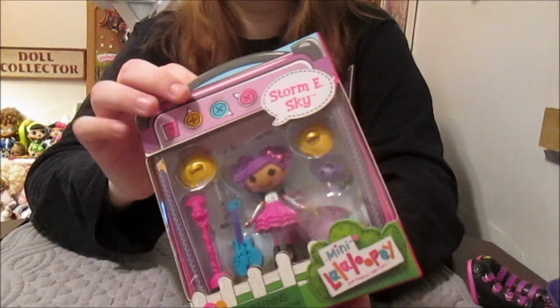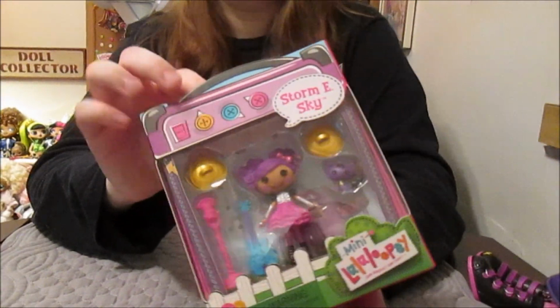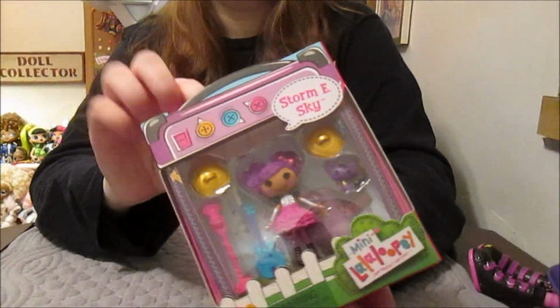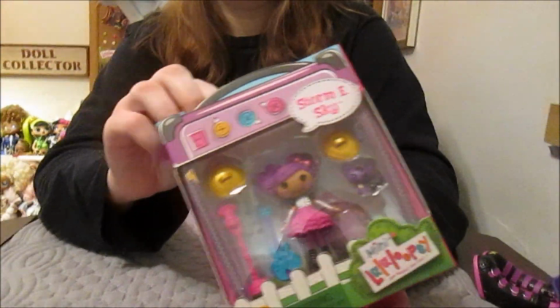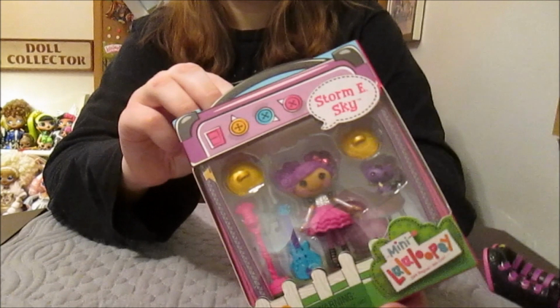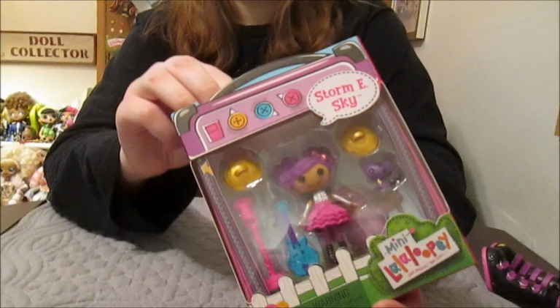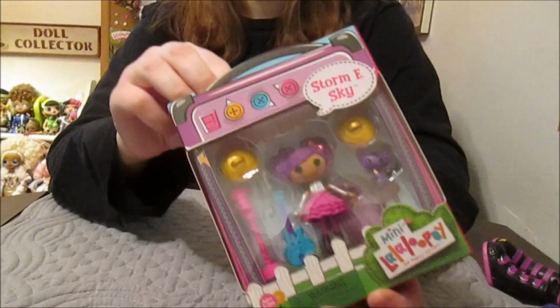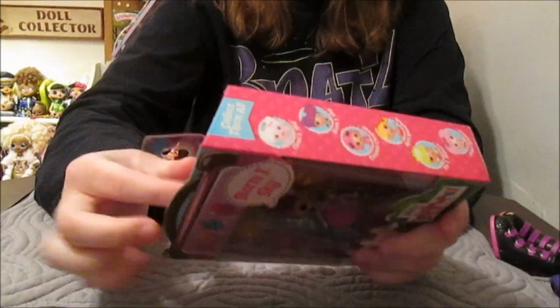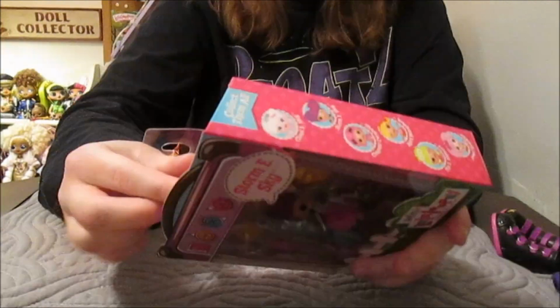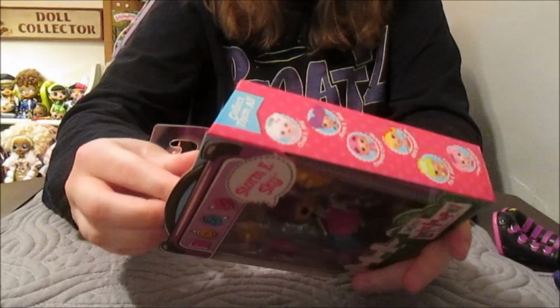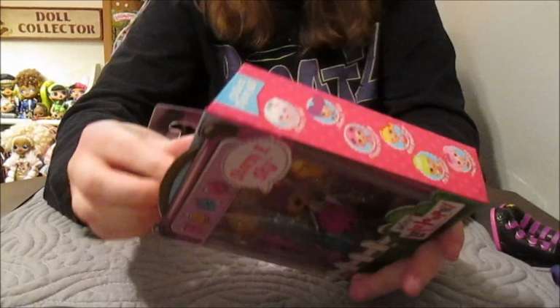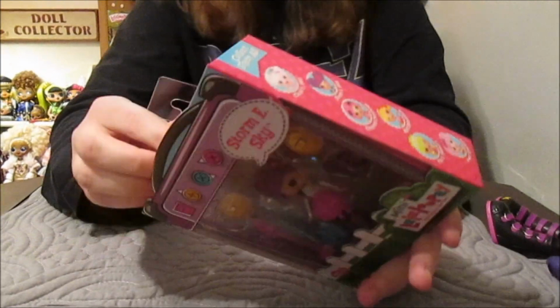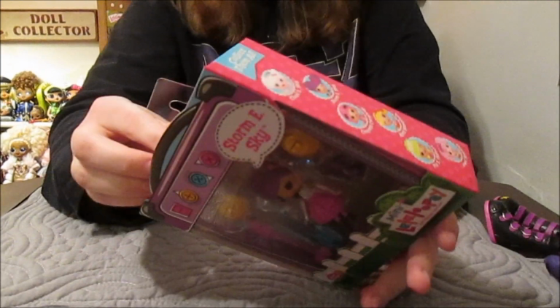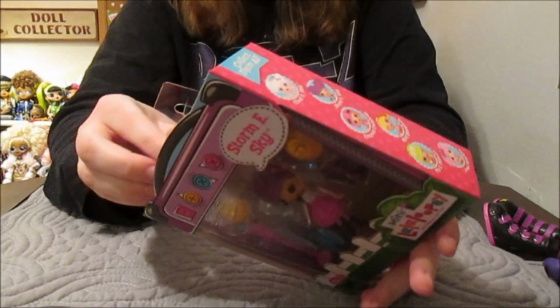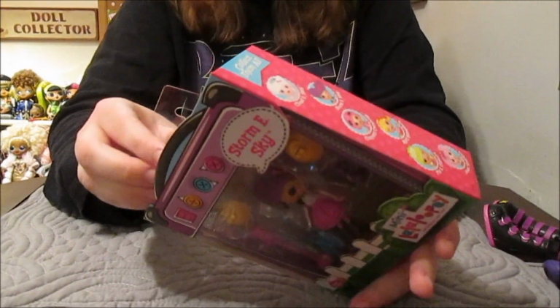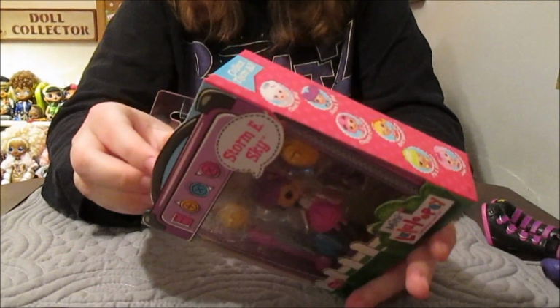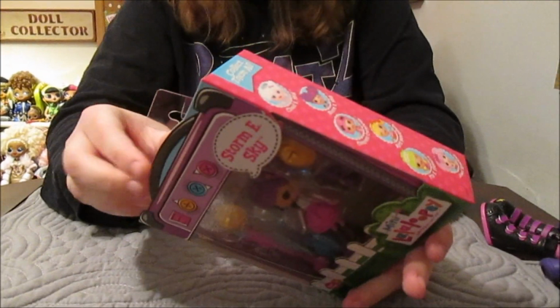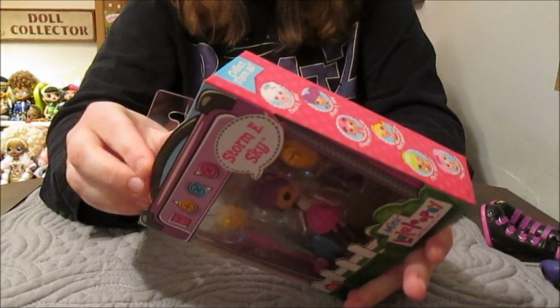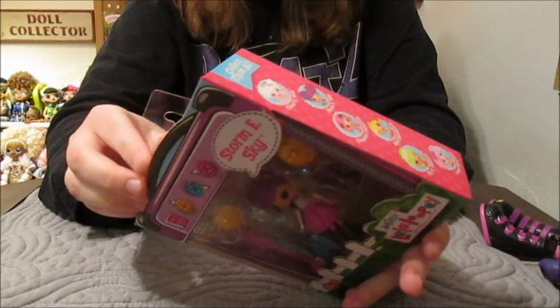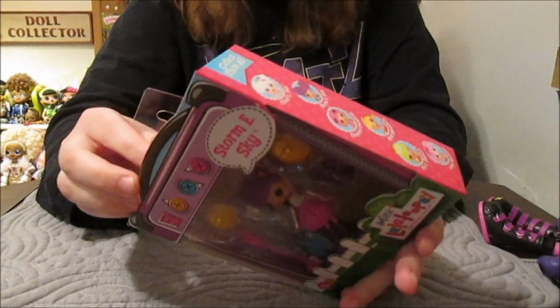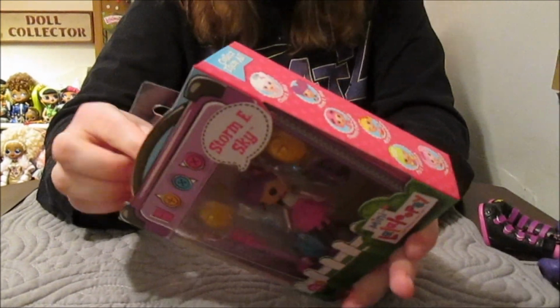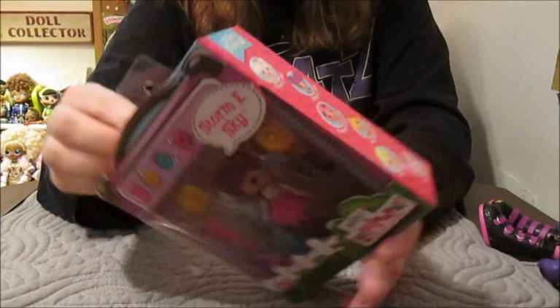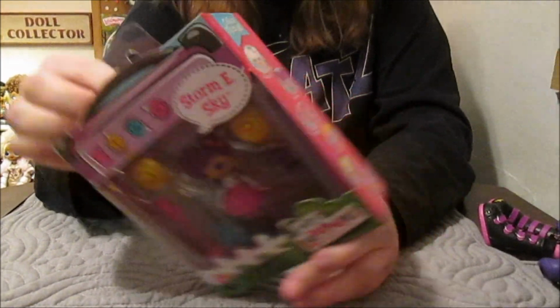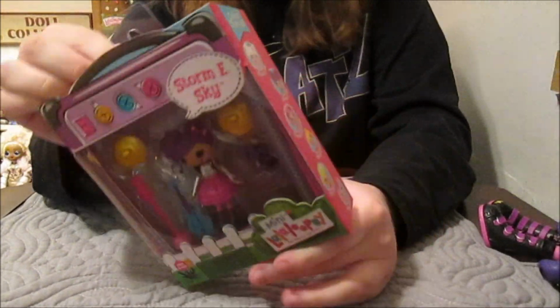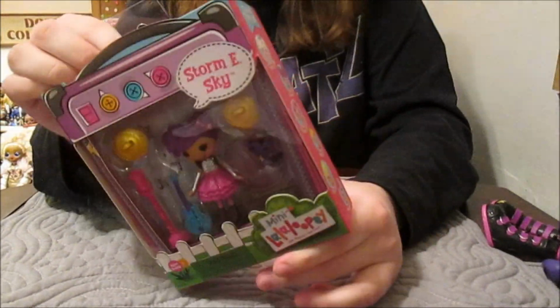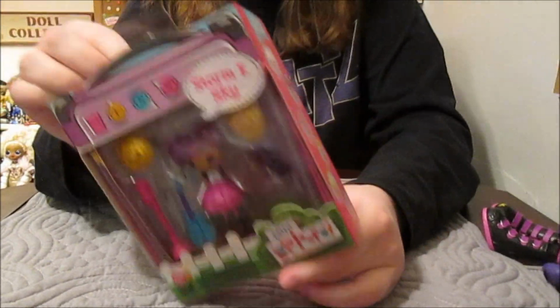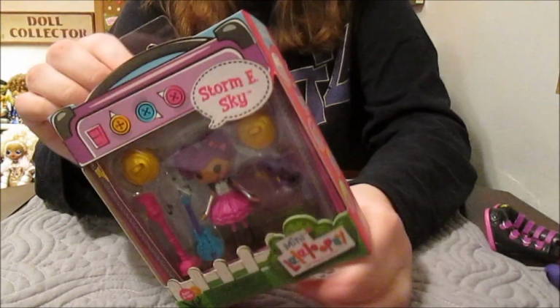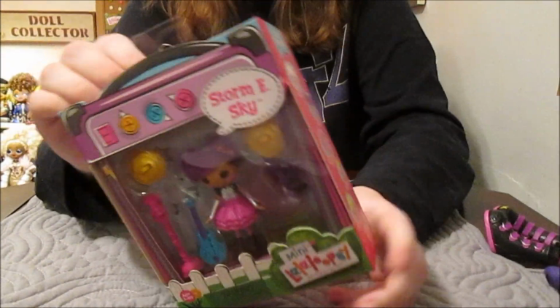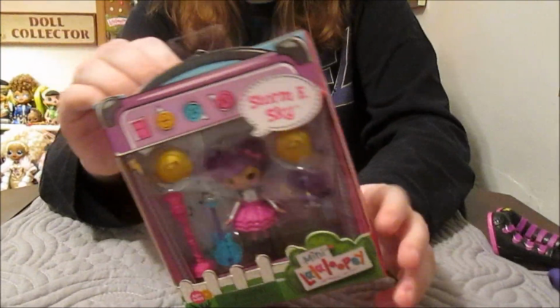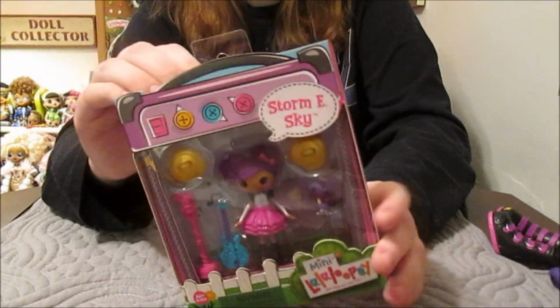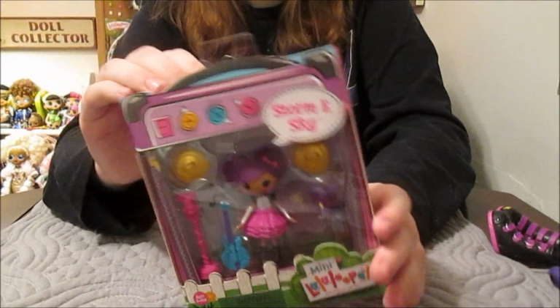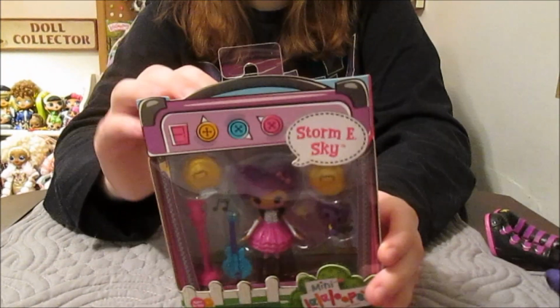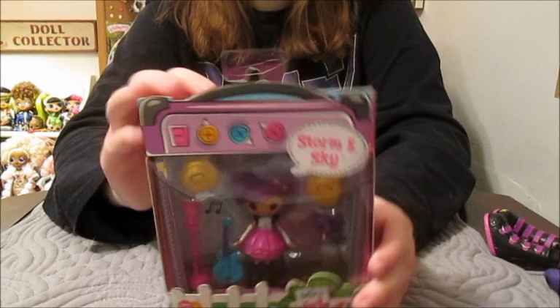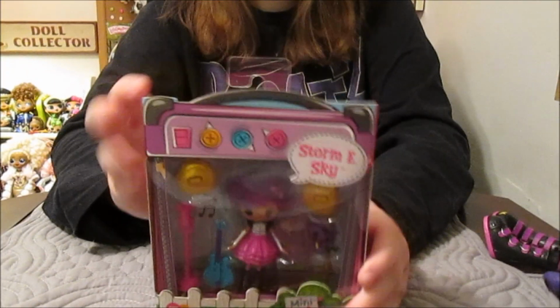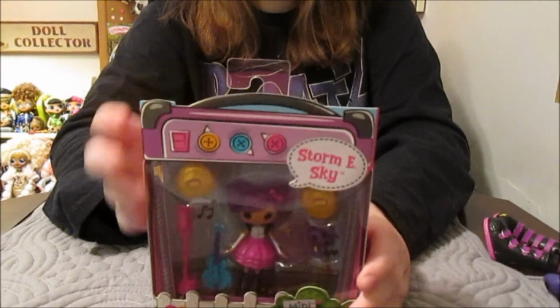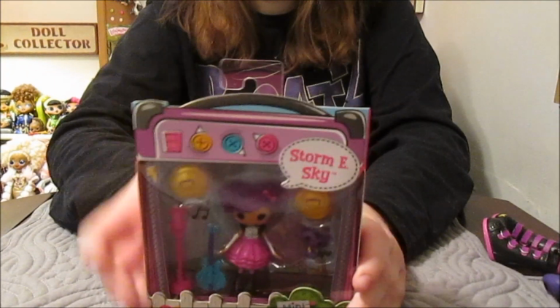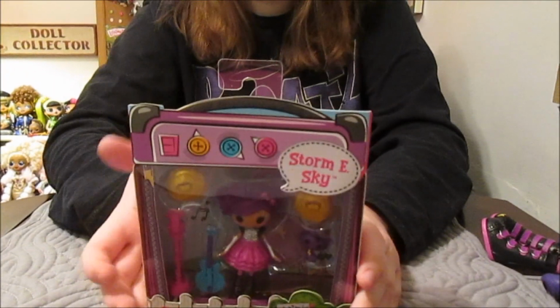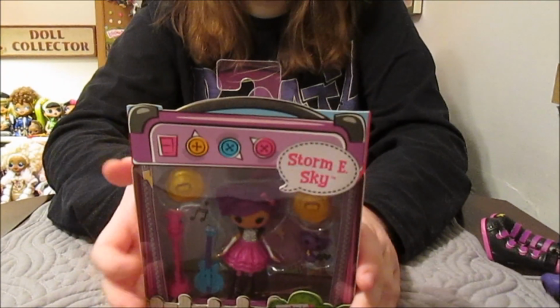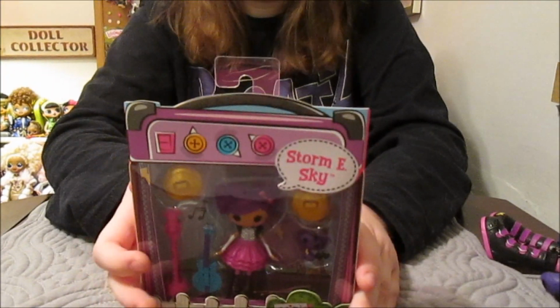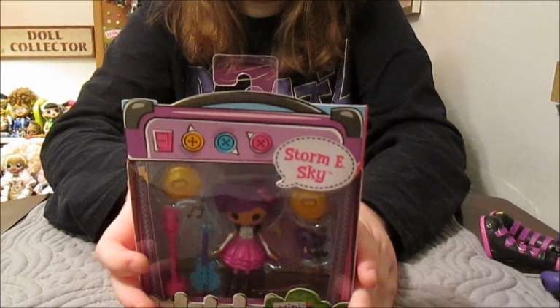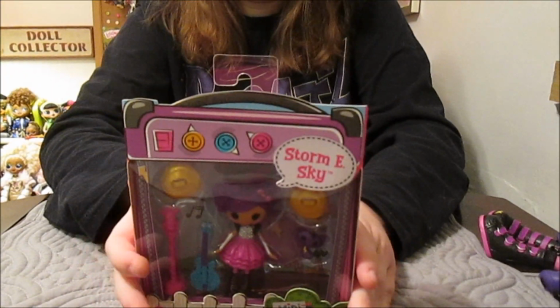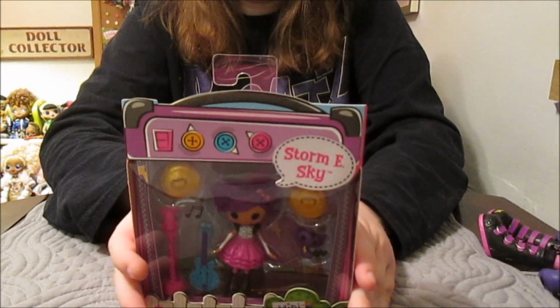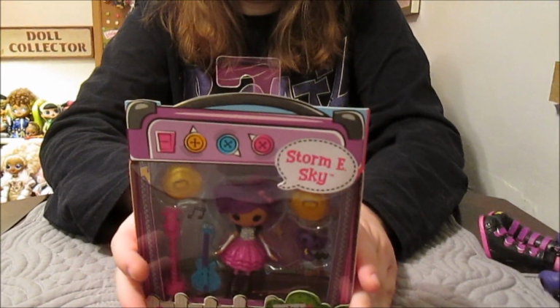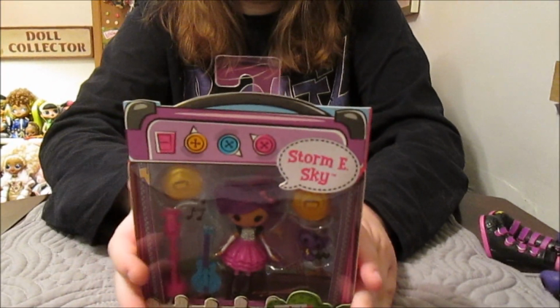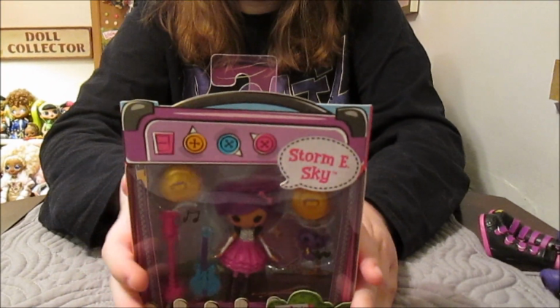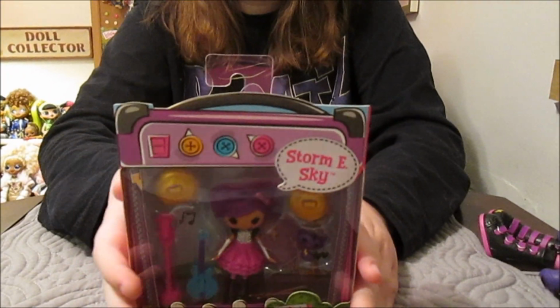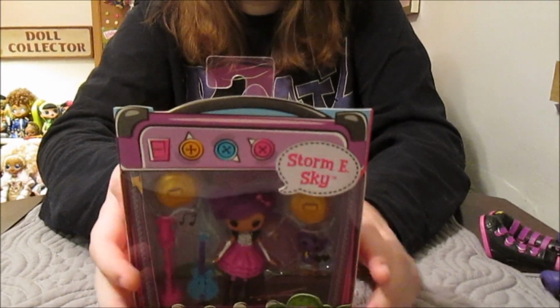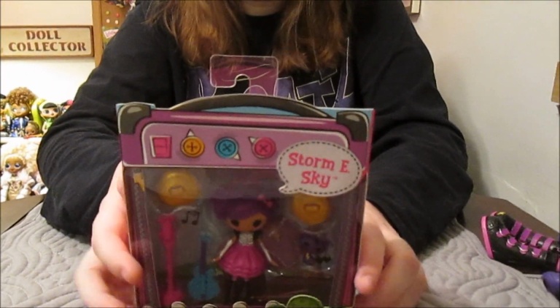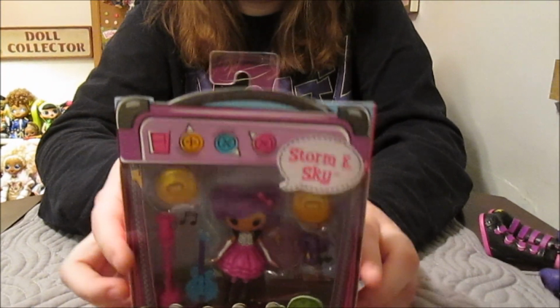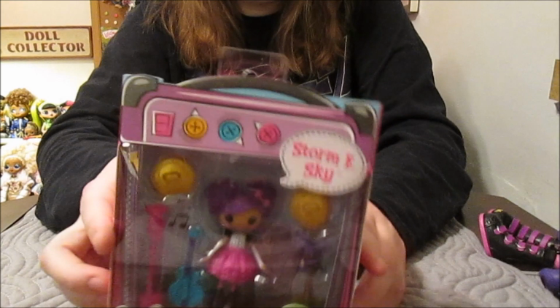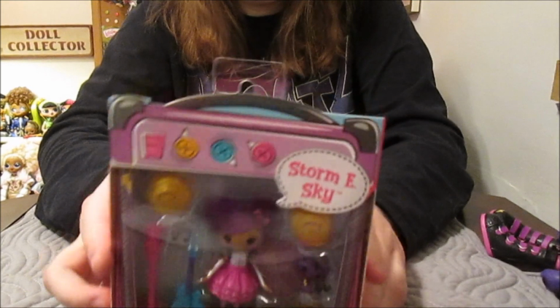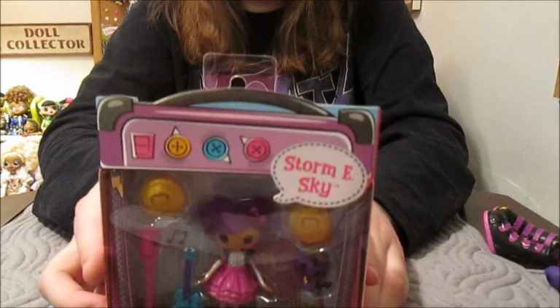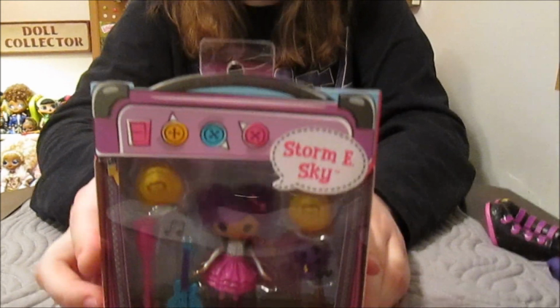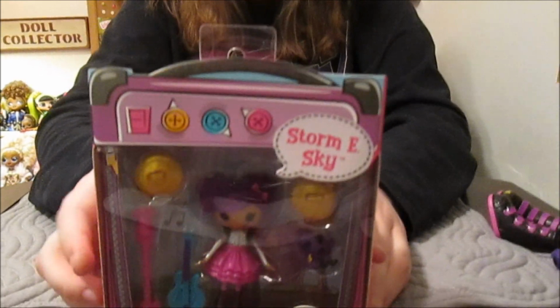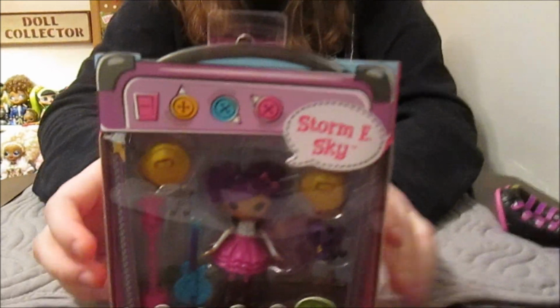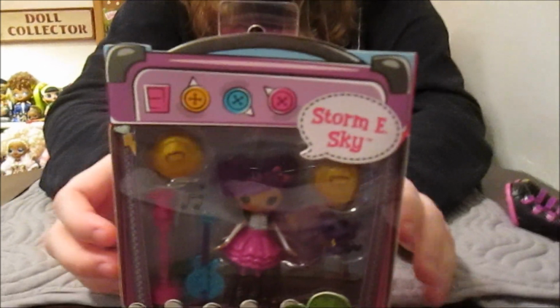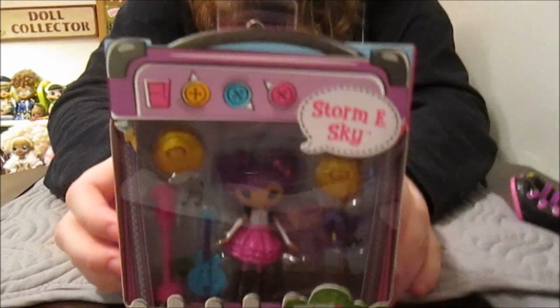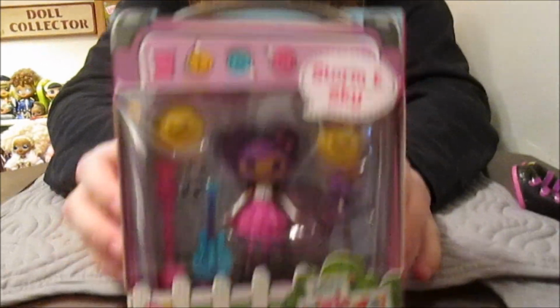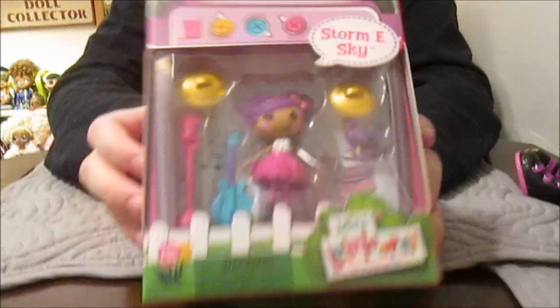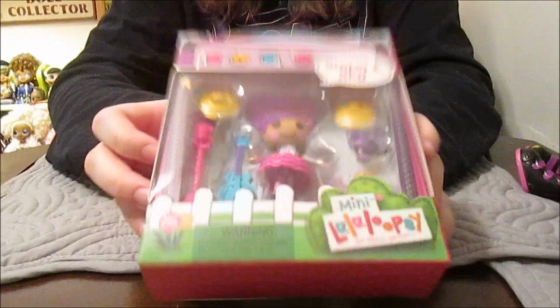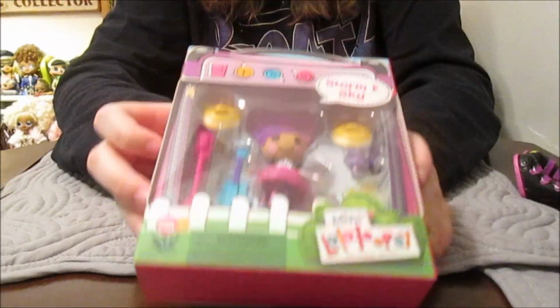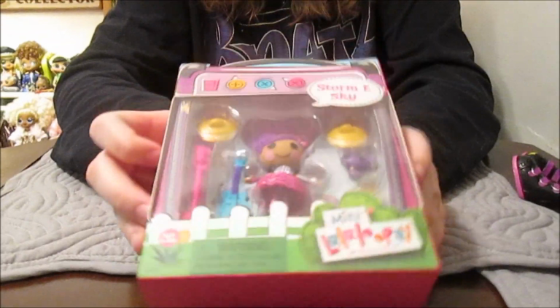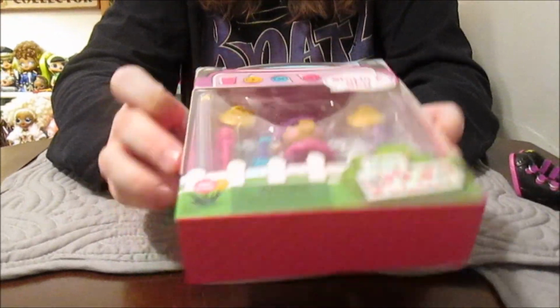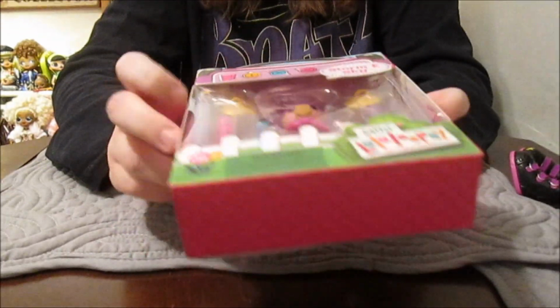Maybe they'll start showing up around here. Some of you guys are finding them at Walmart and Target. So yeah, we're looking.